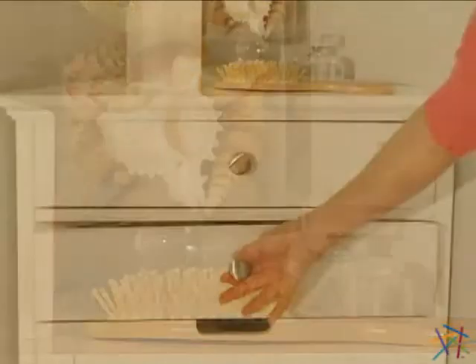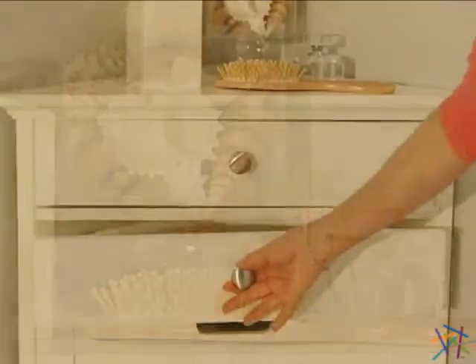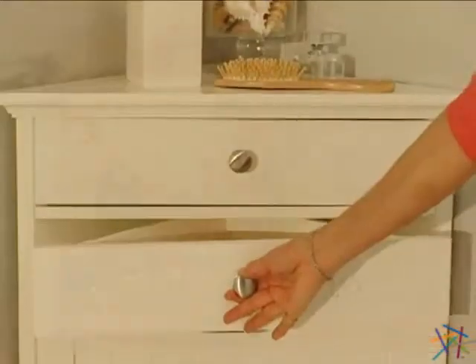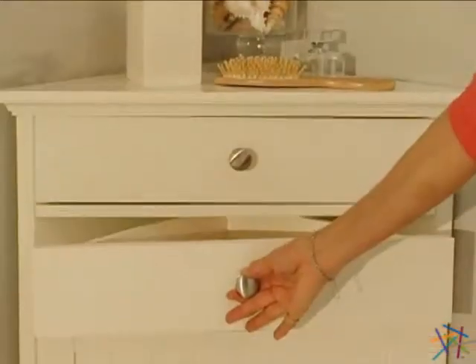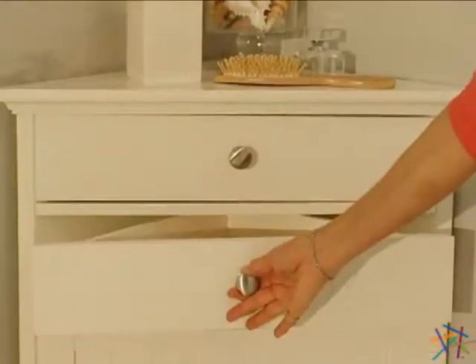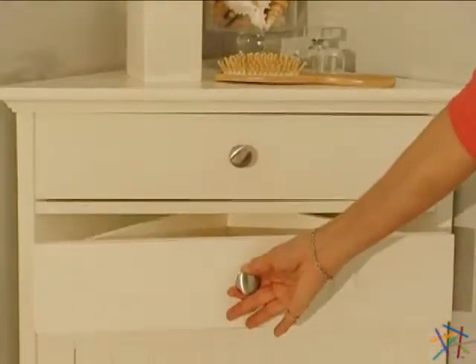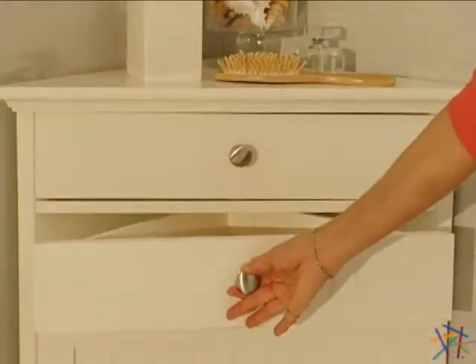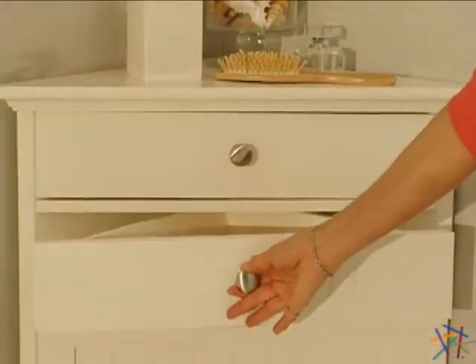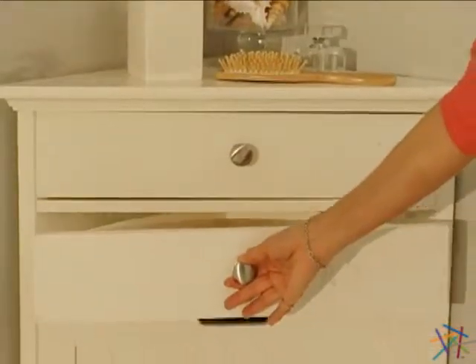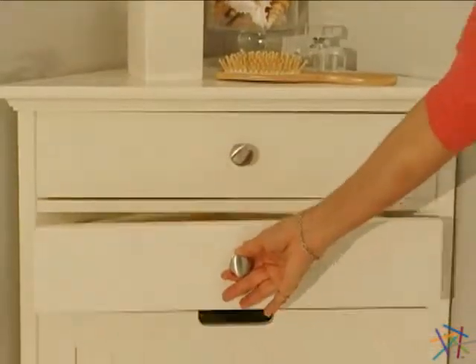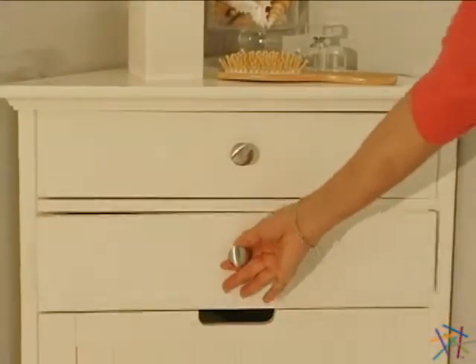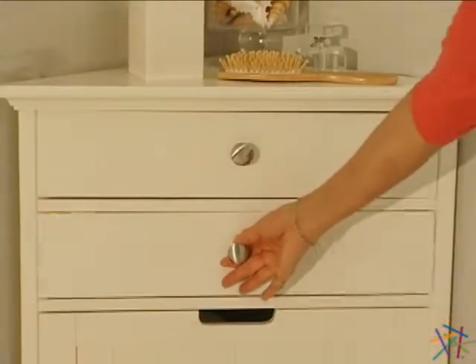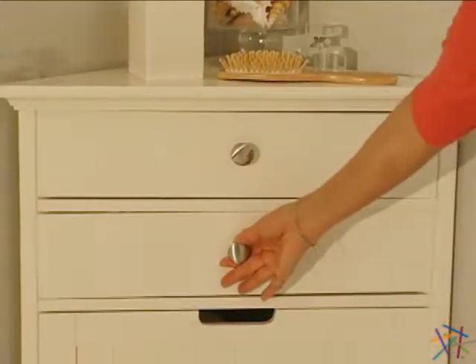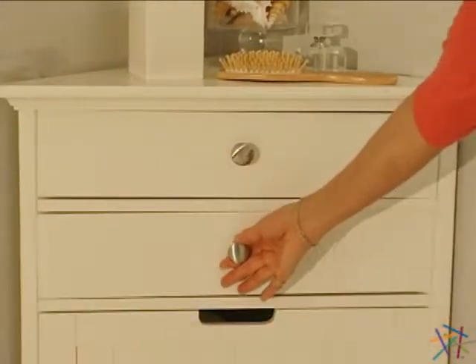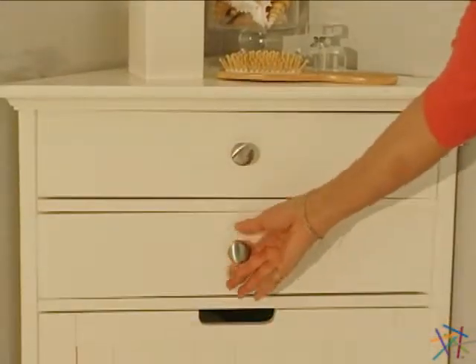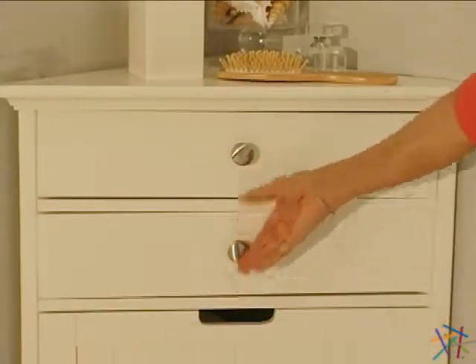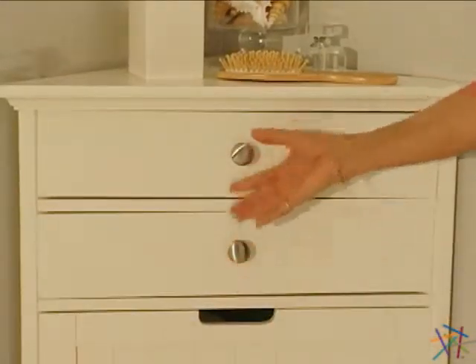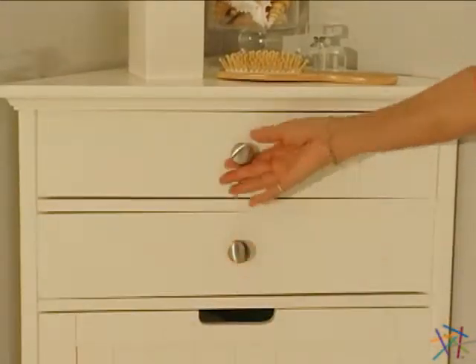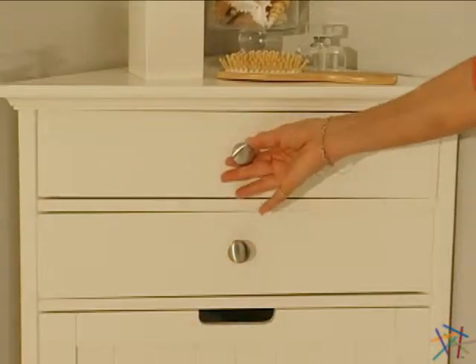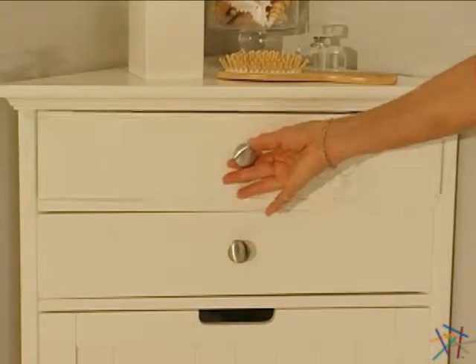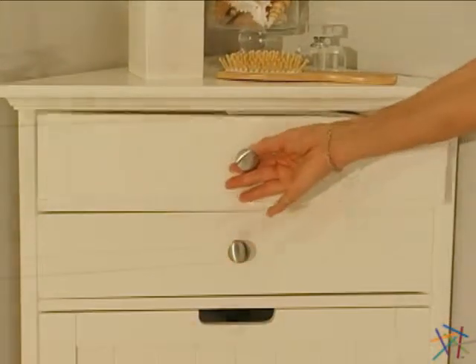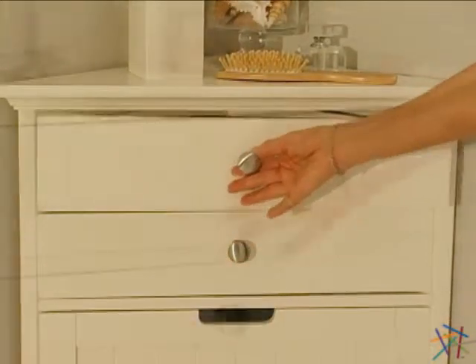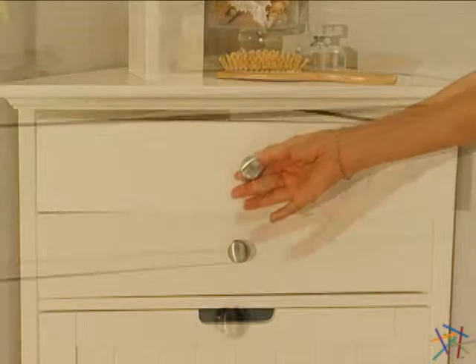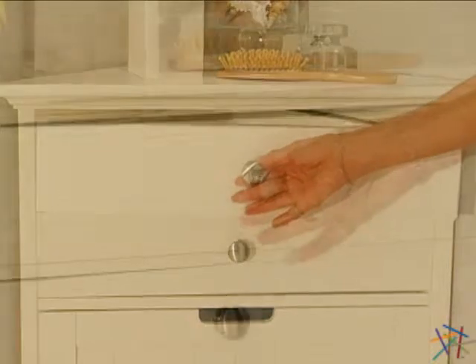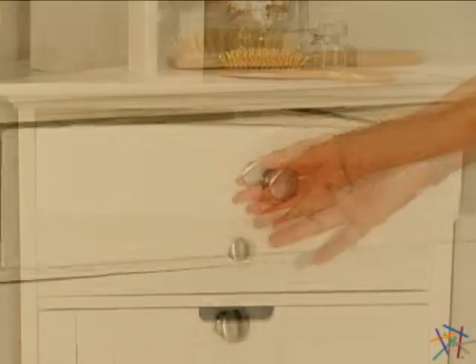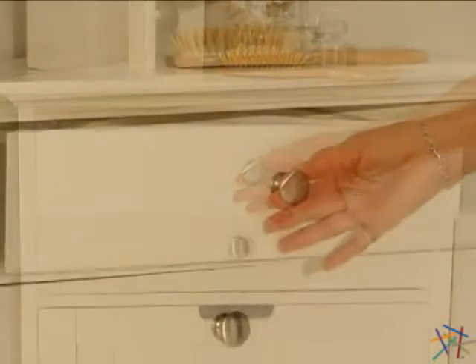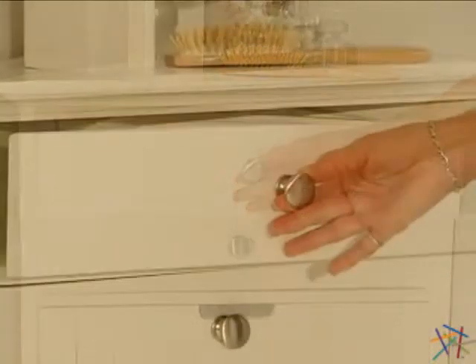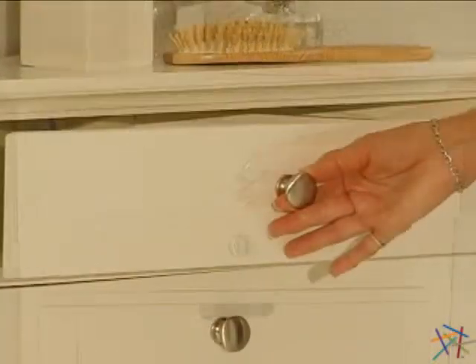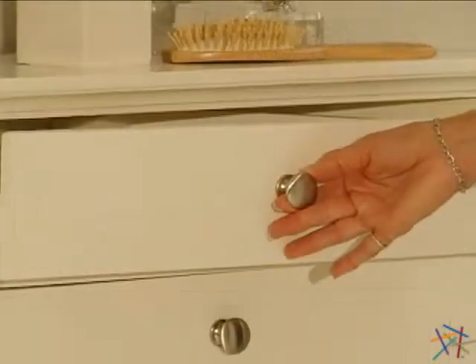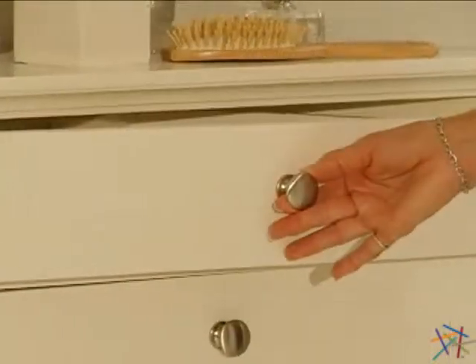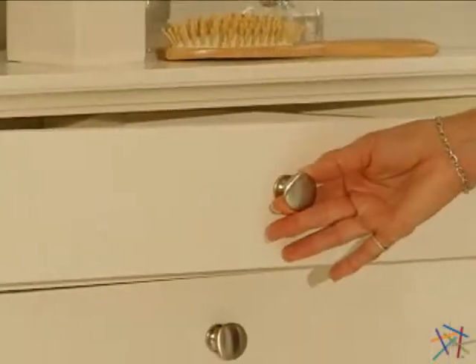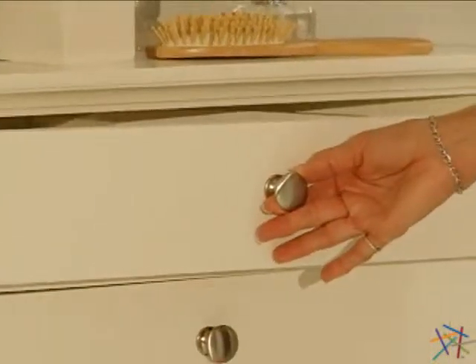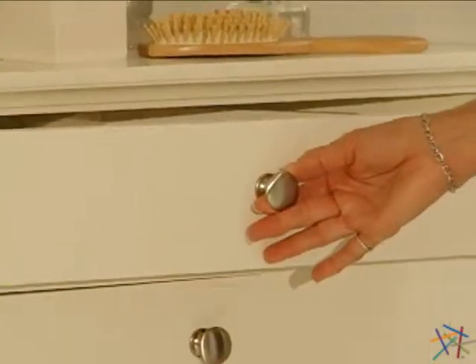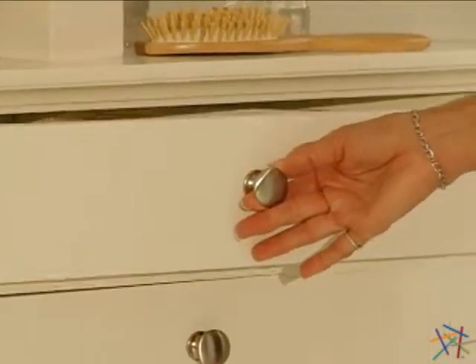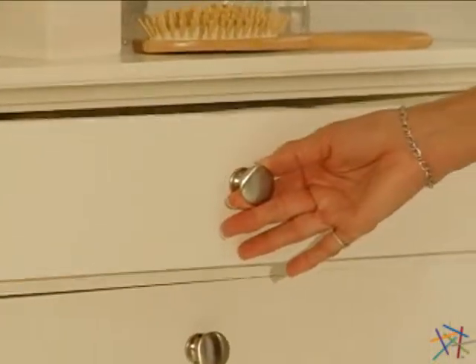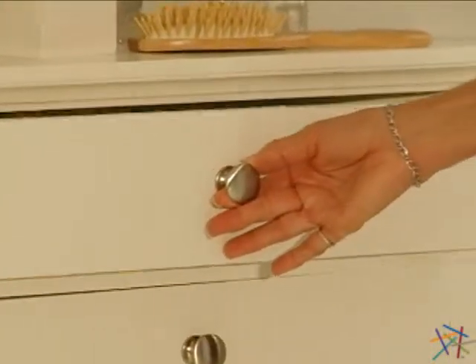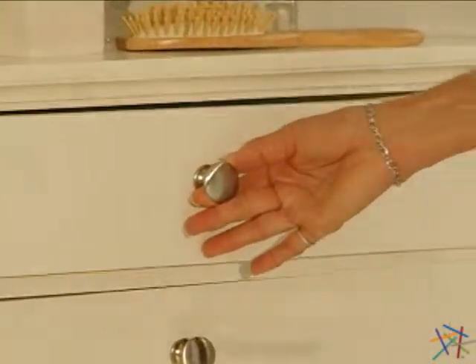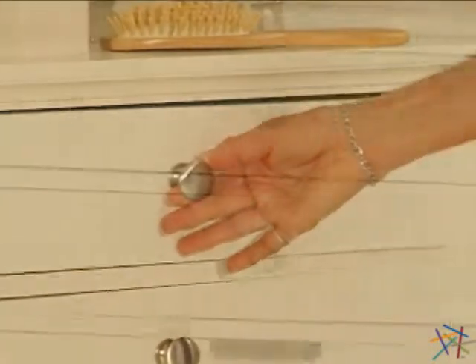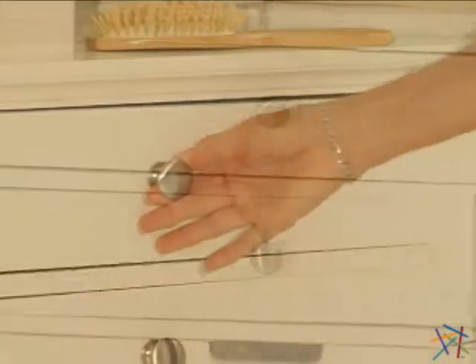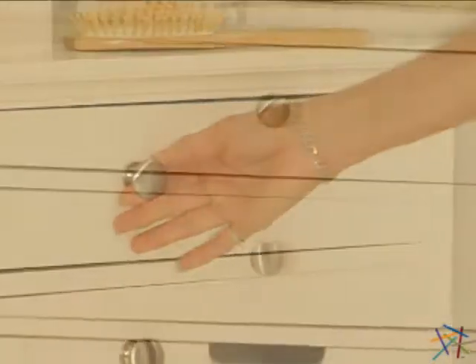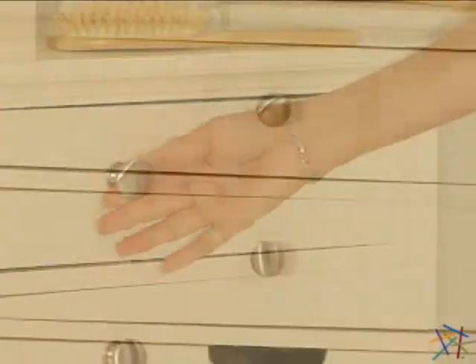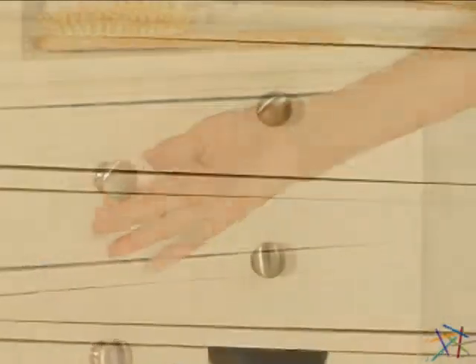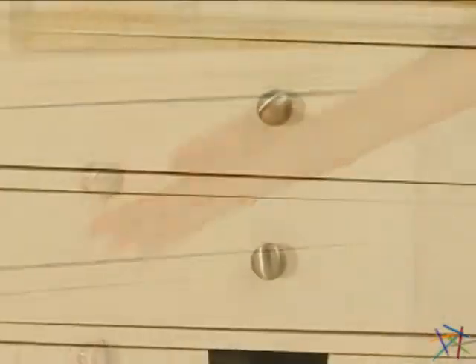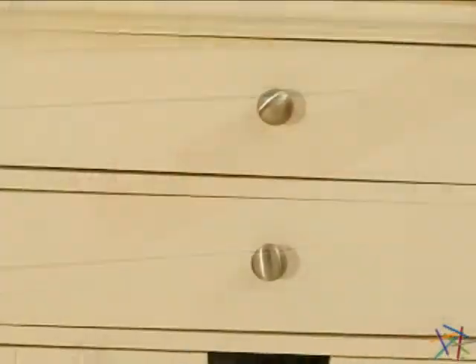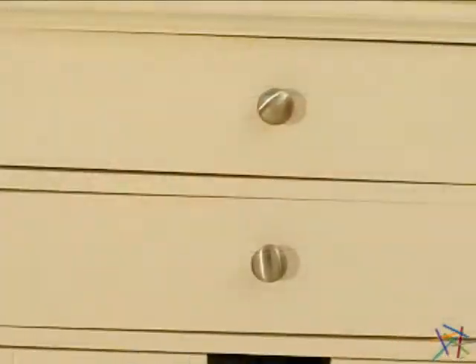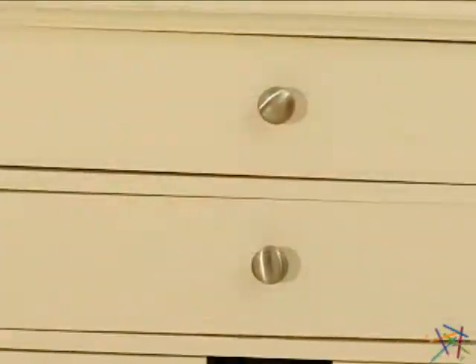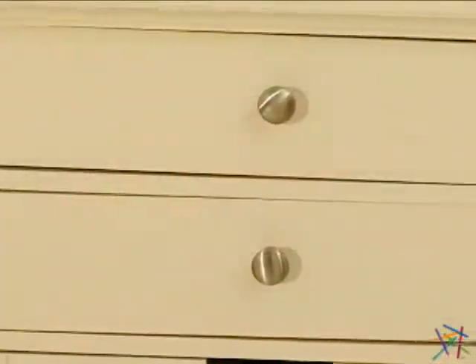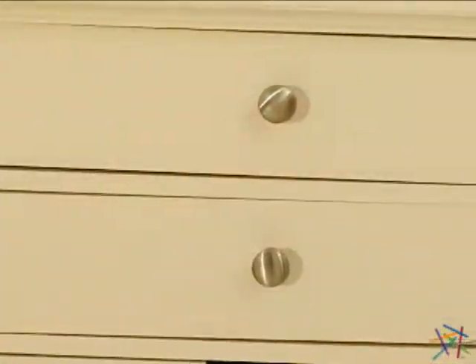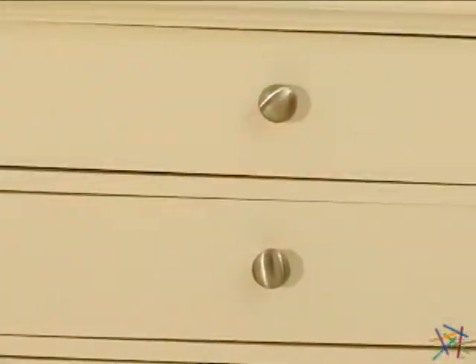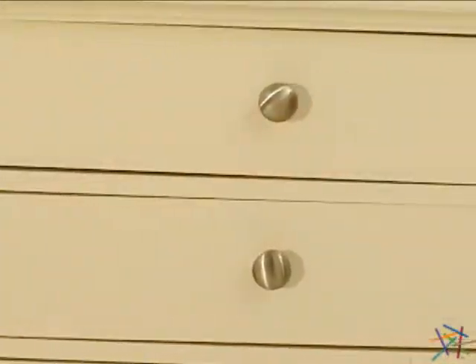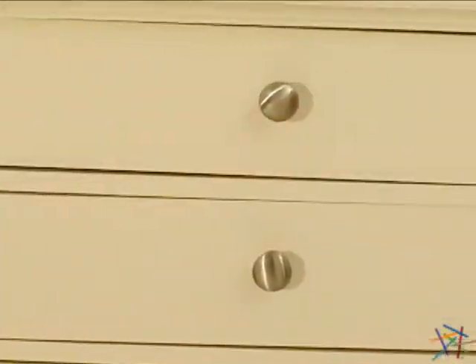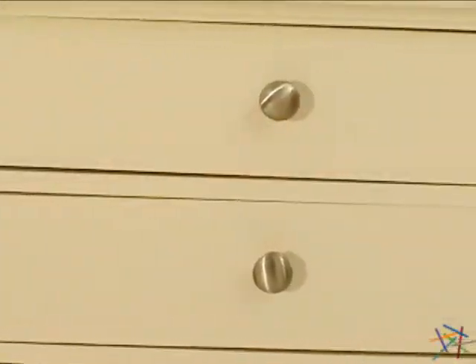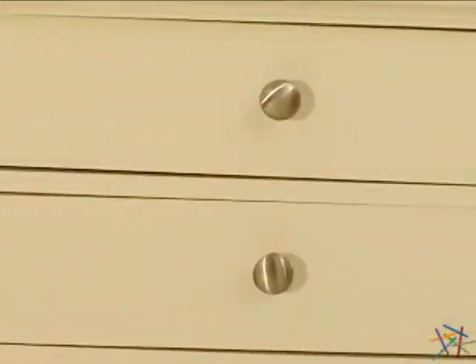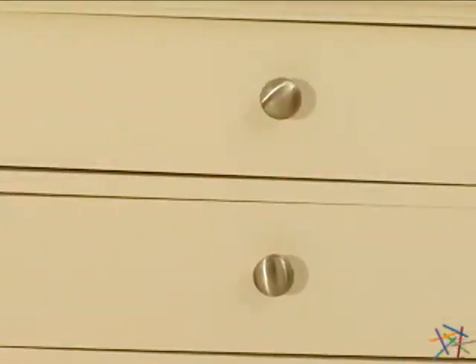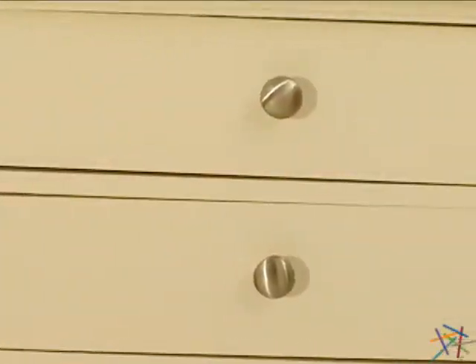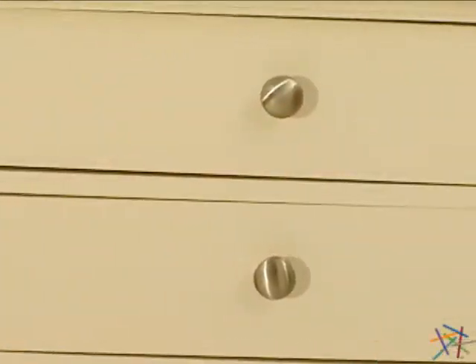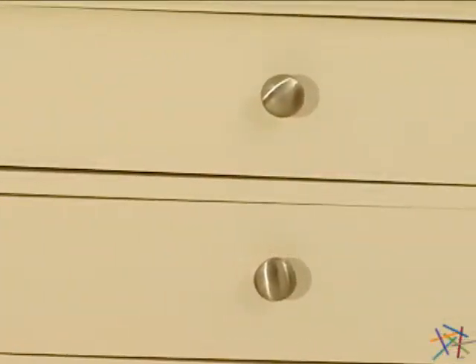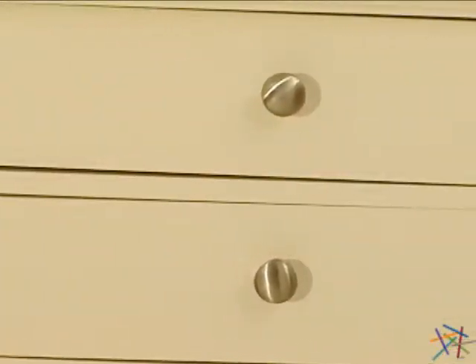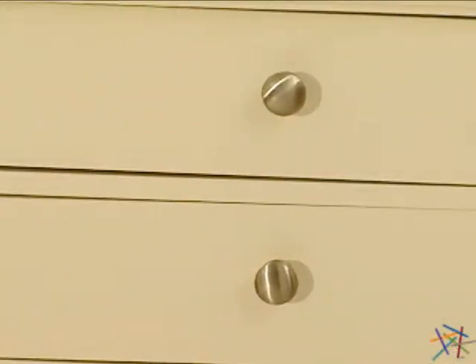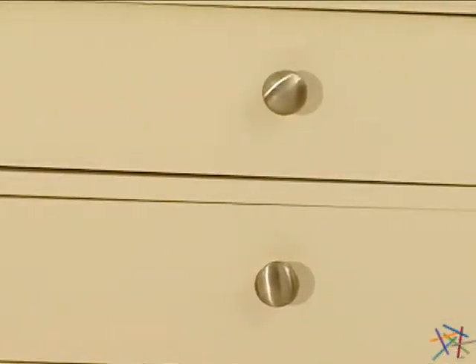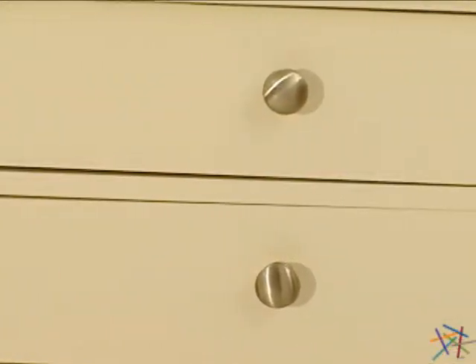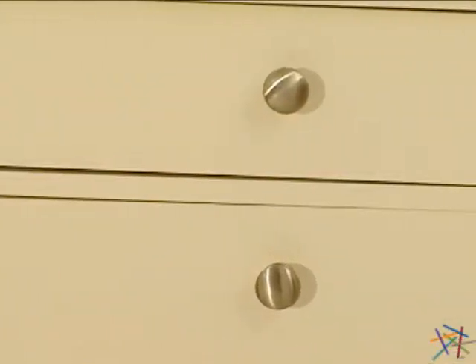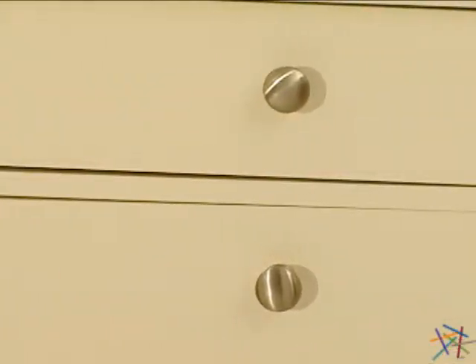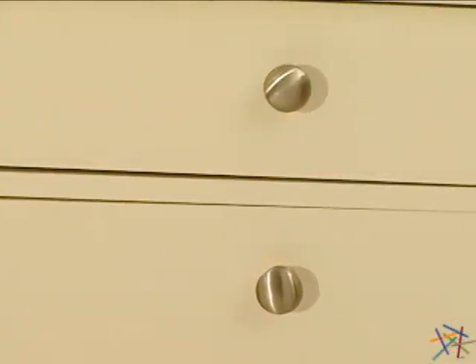Just below the top surface are two drawers. The ample-sized drawers glide open and close with ease and feature decorative pulls.